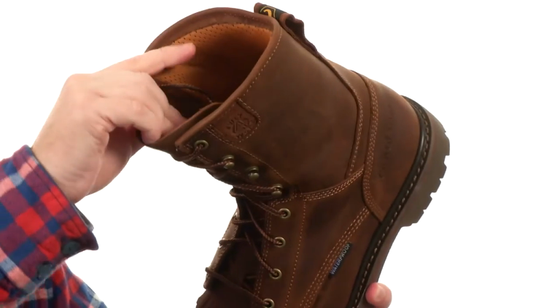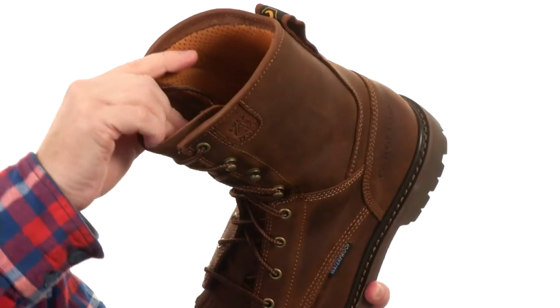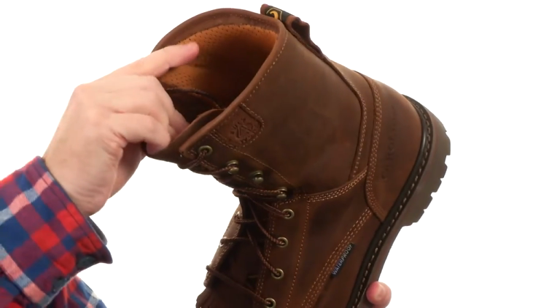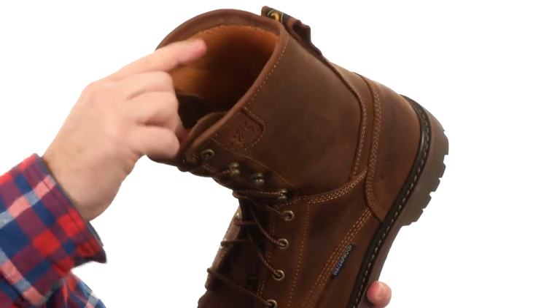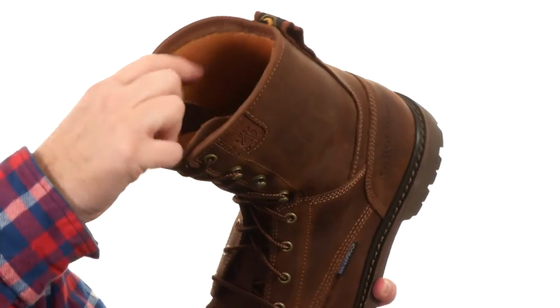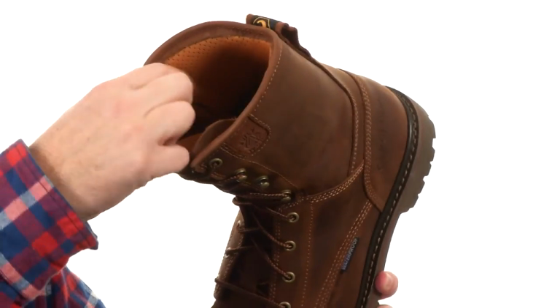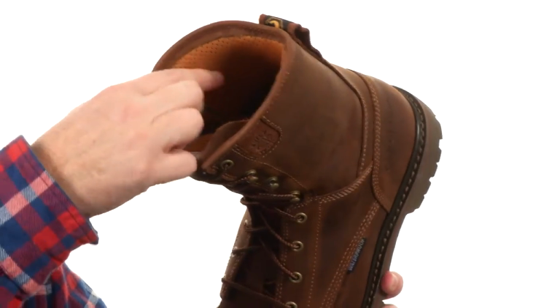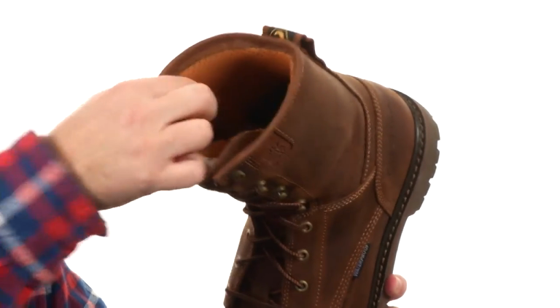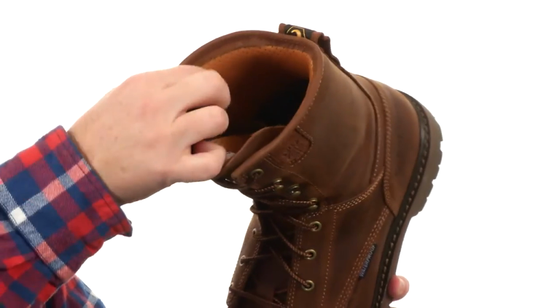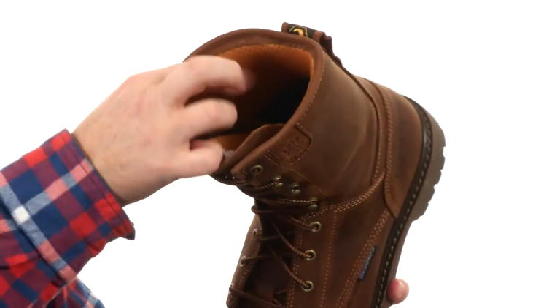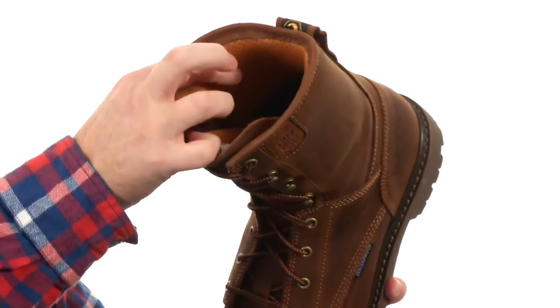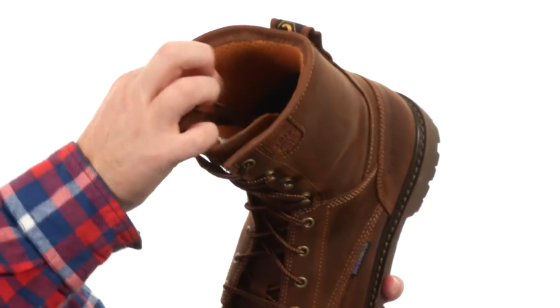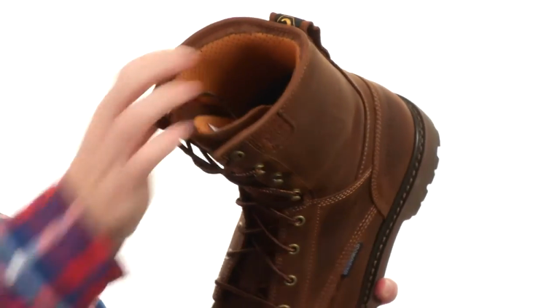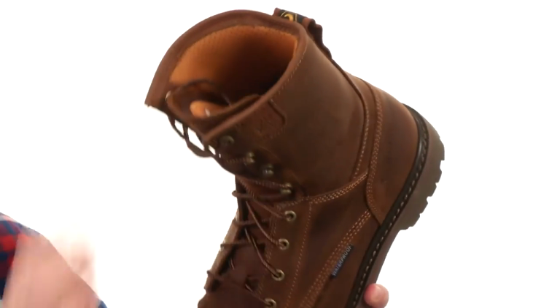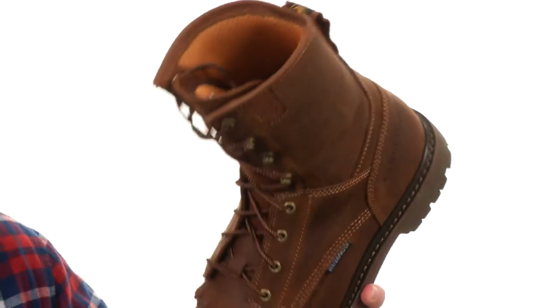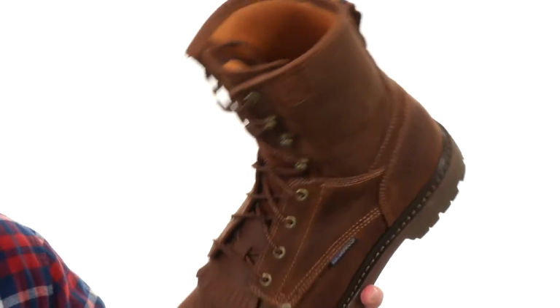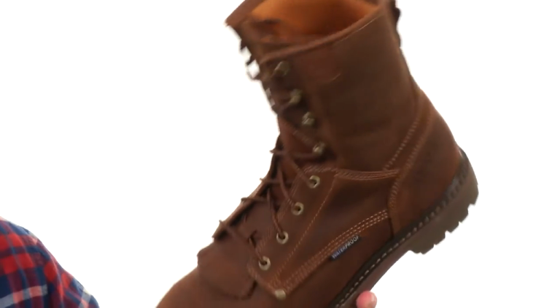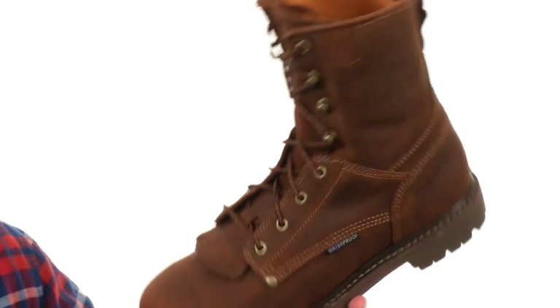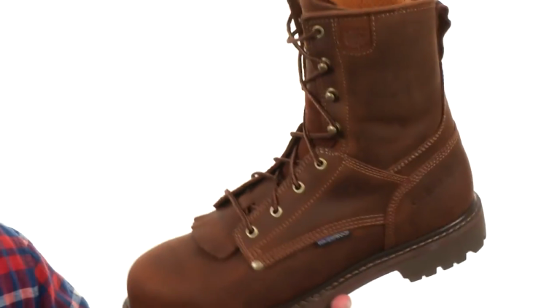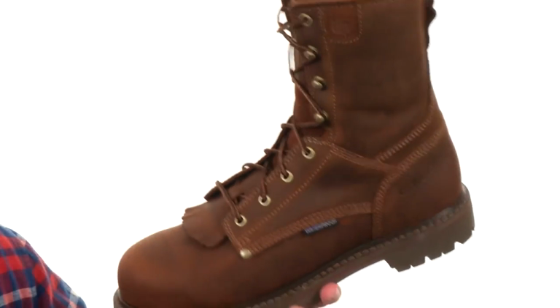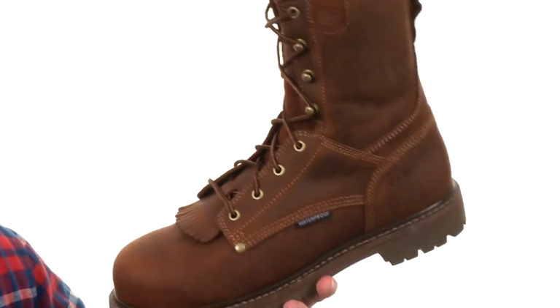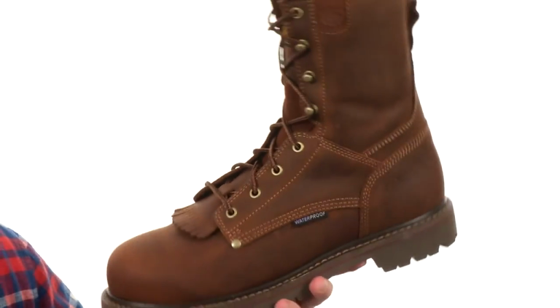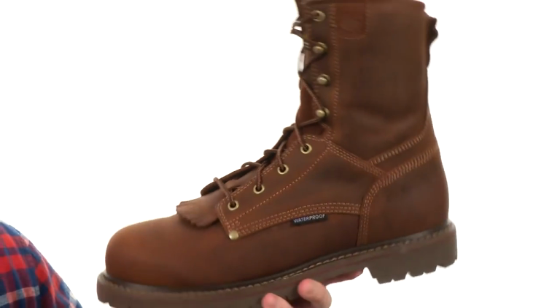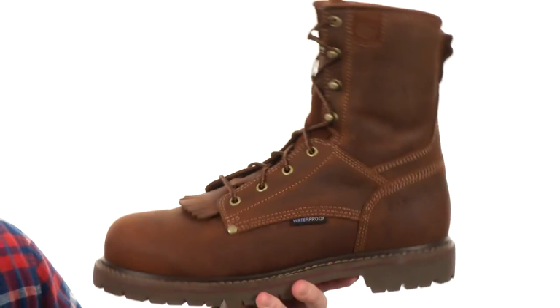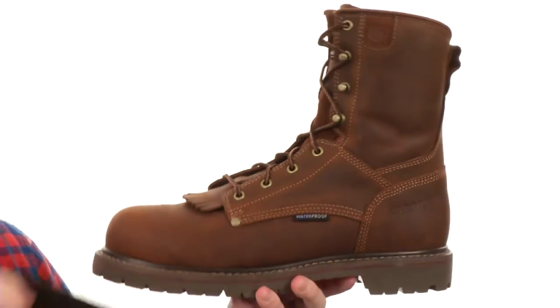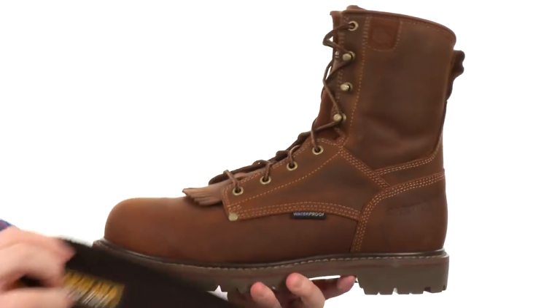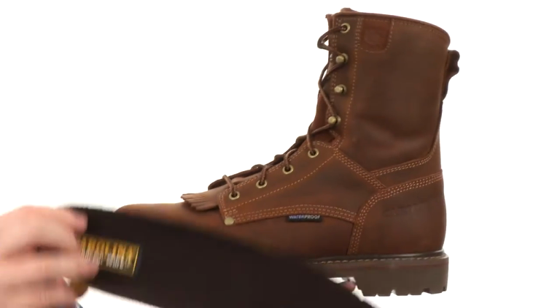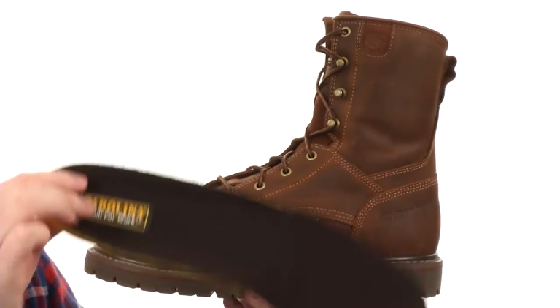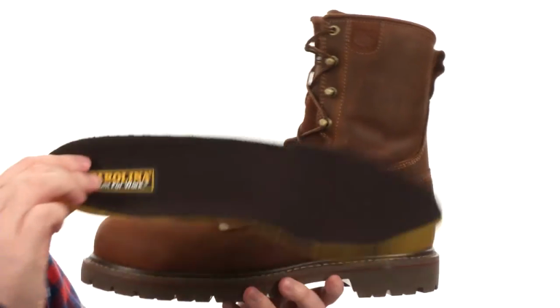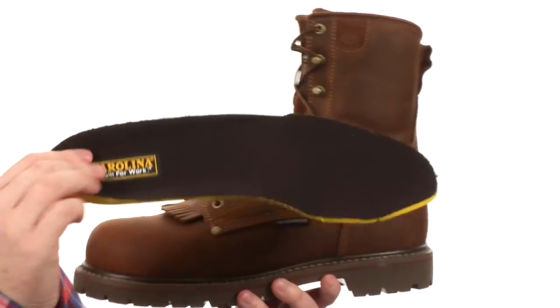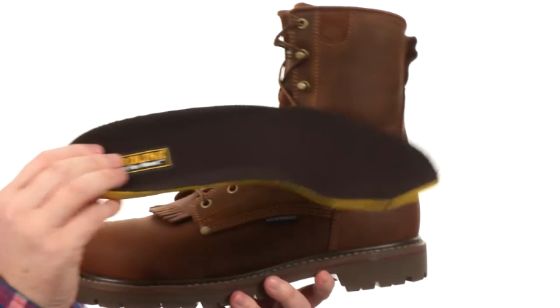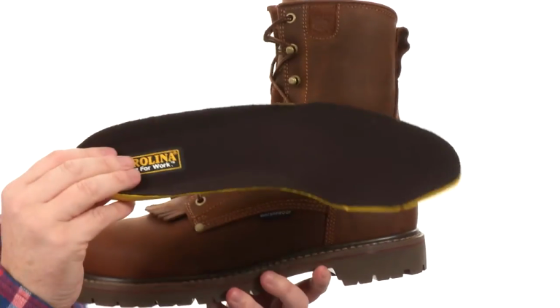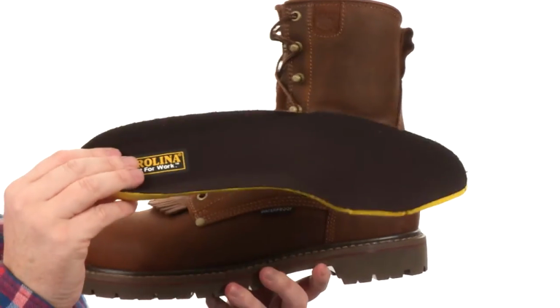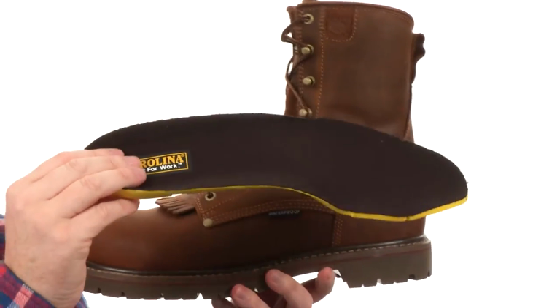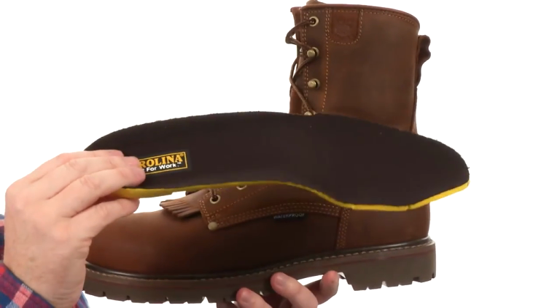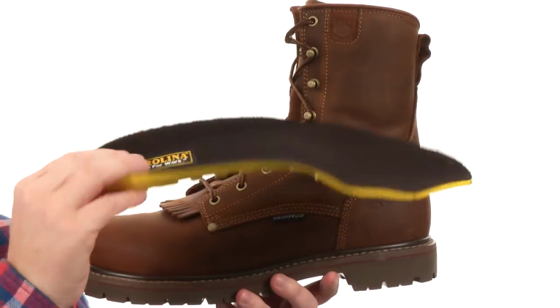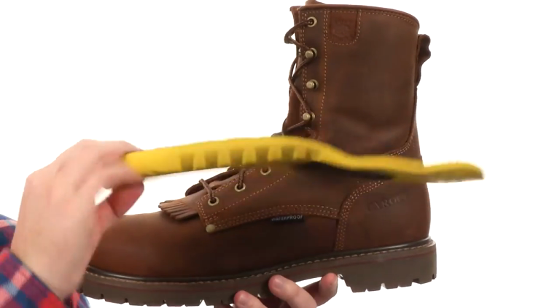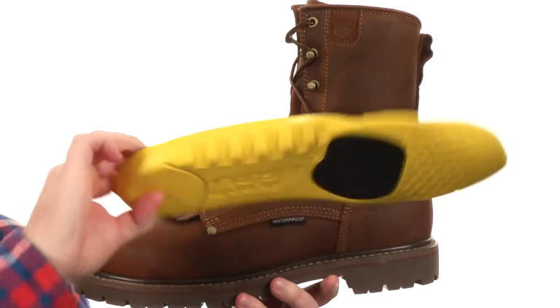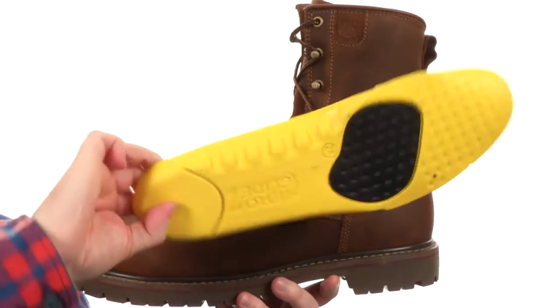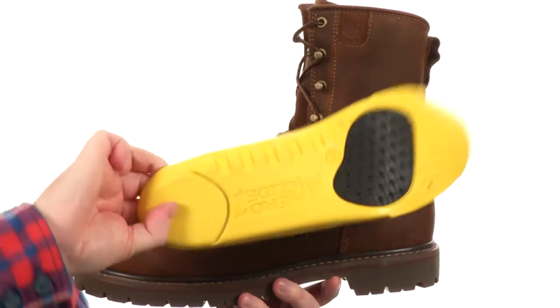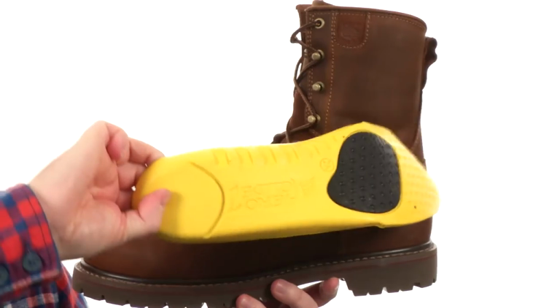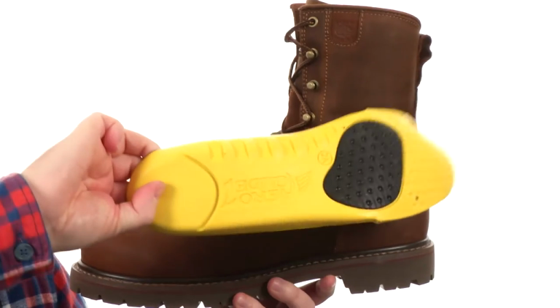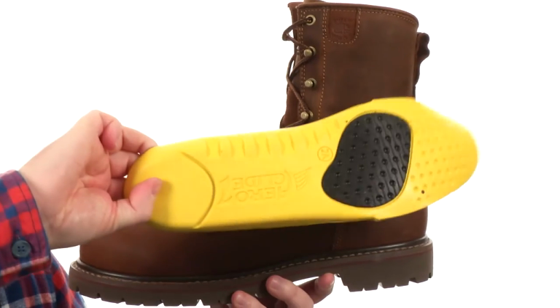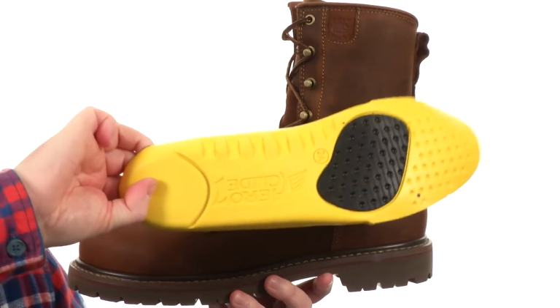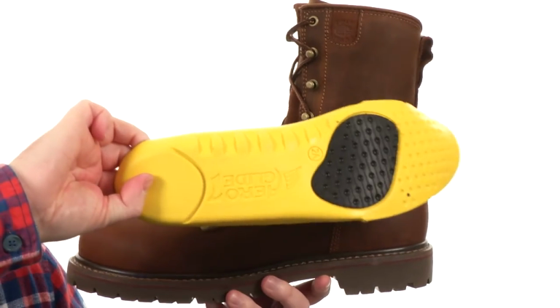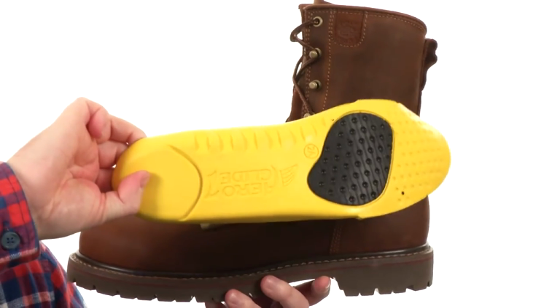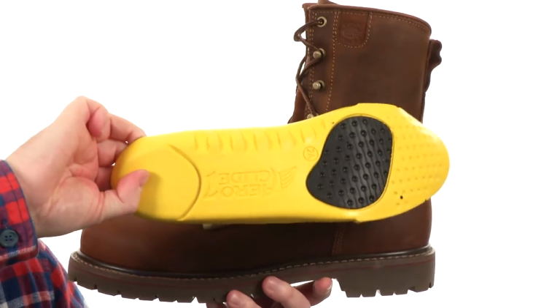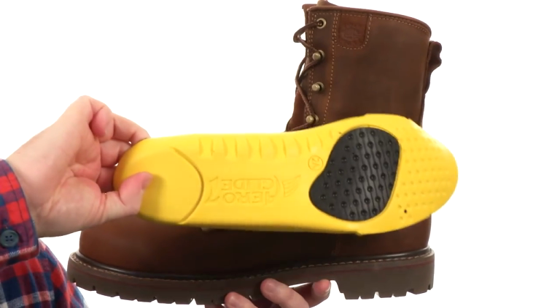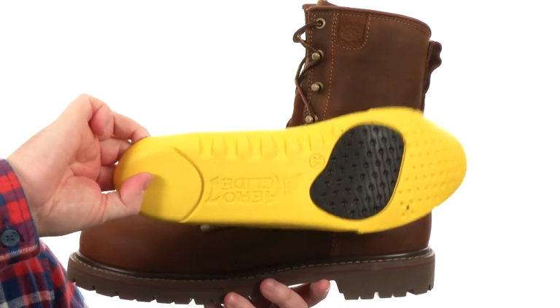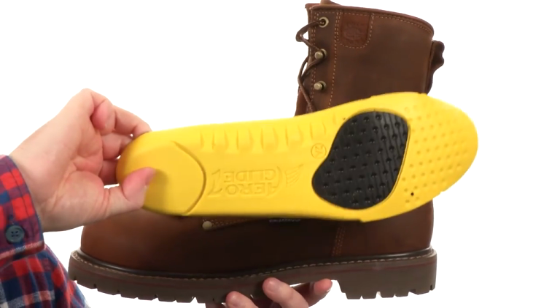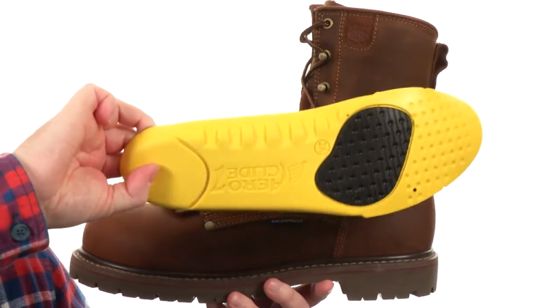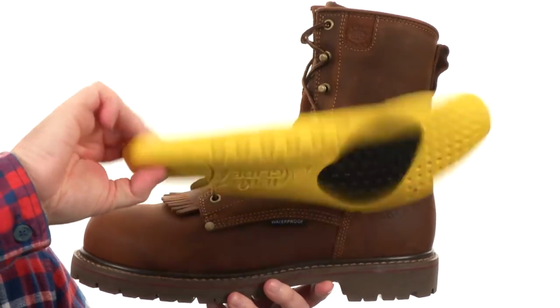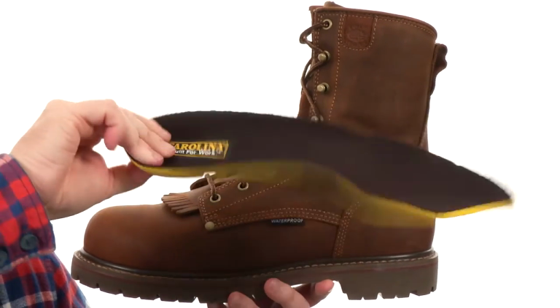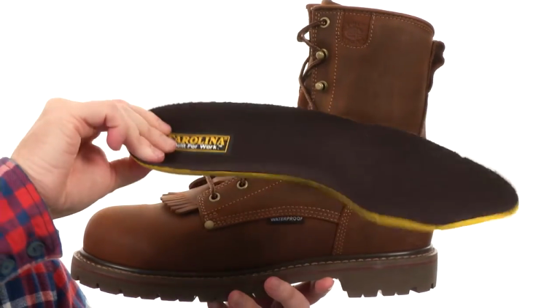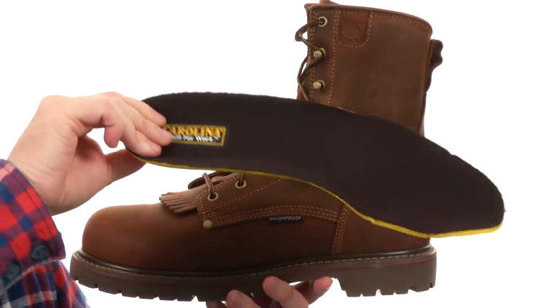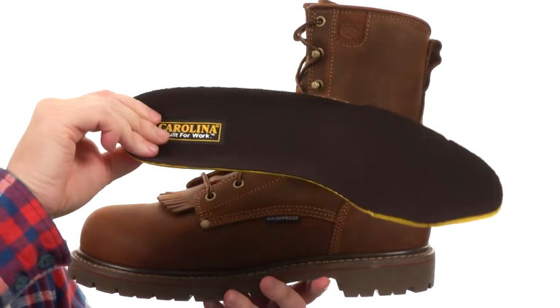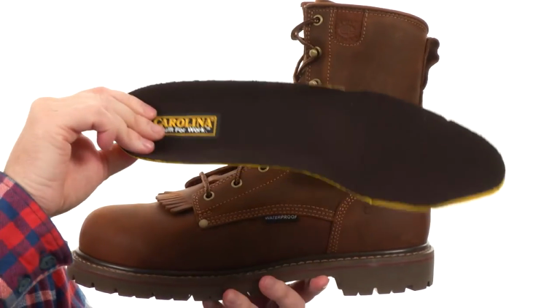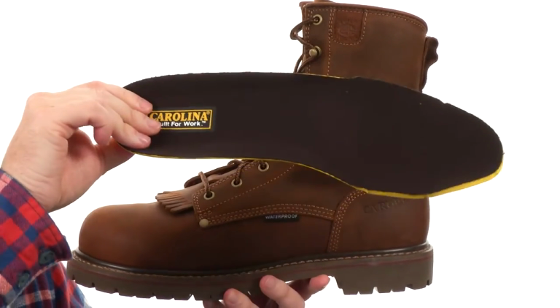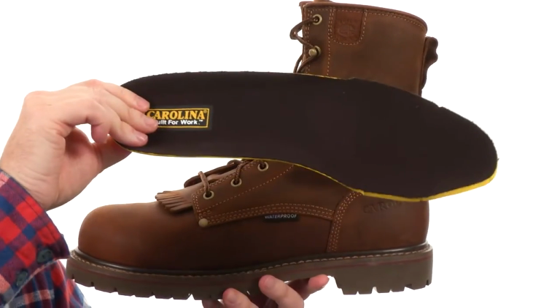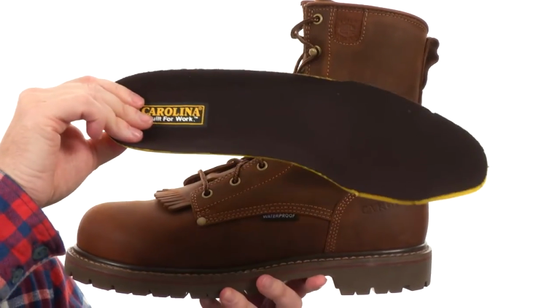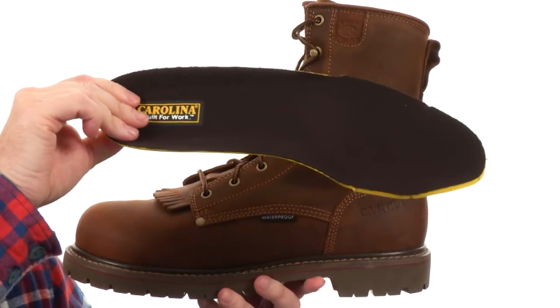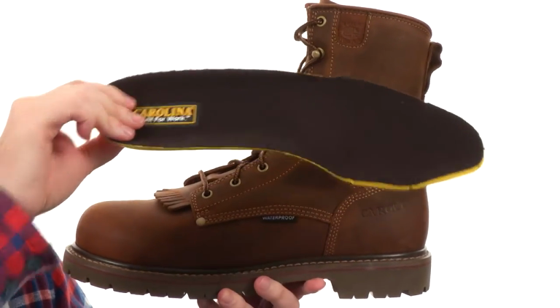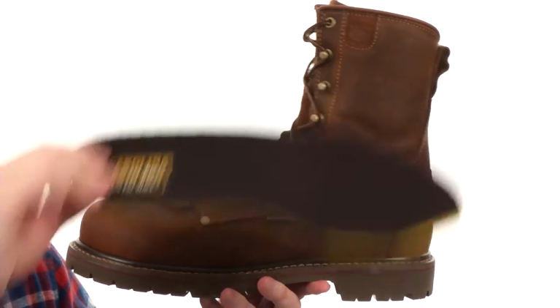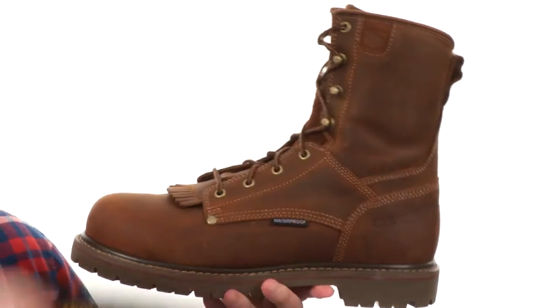It's got some nice padding as well. Speaking of padding, it has this removable footbed that's really nice for in-boot comfort.